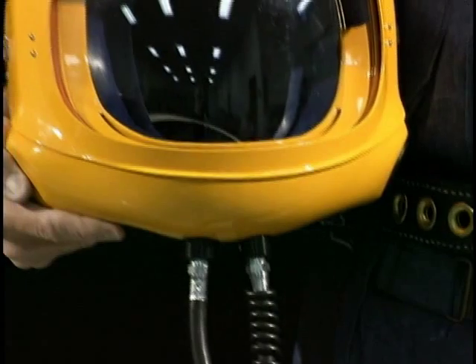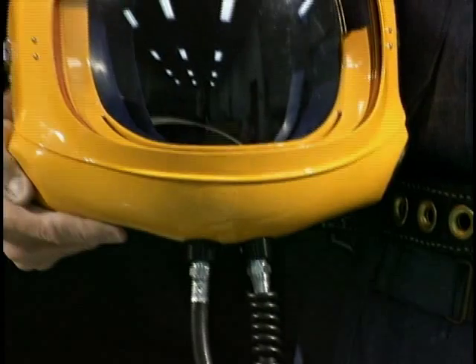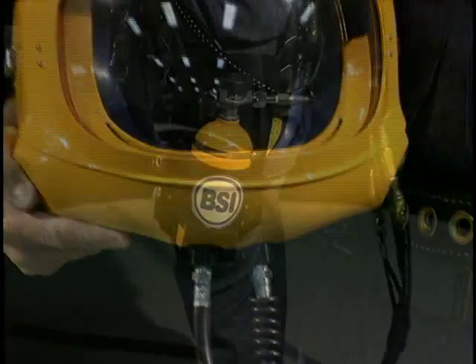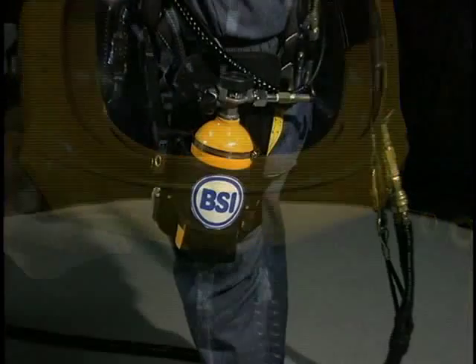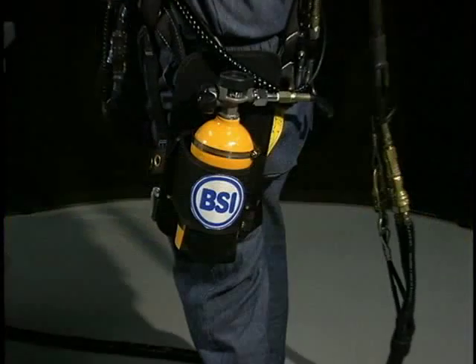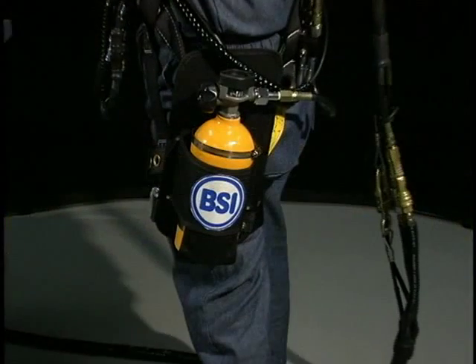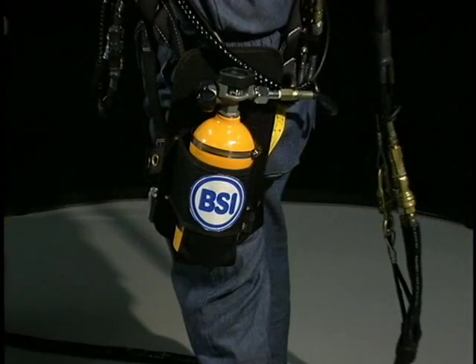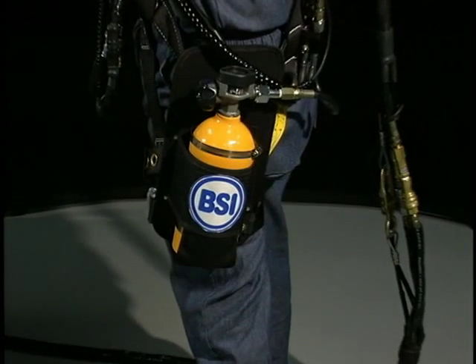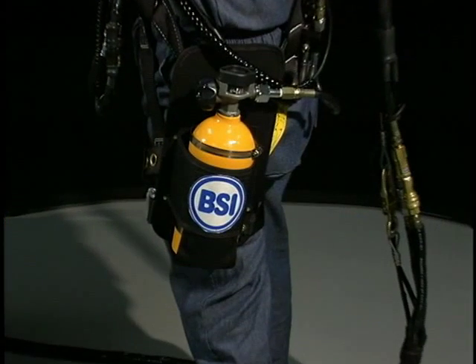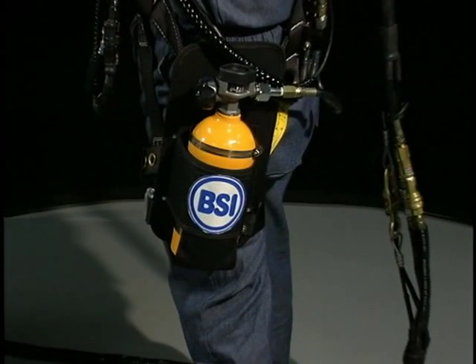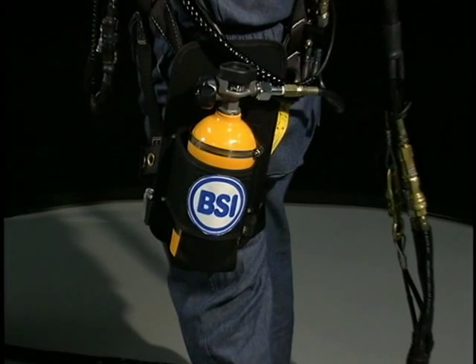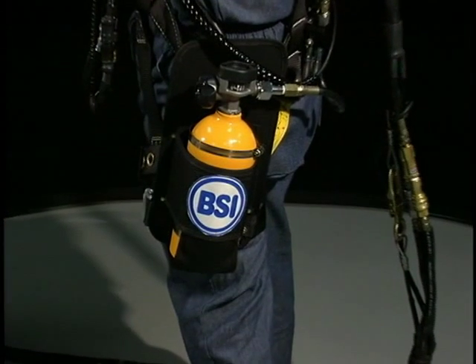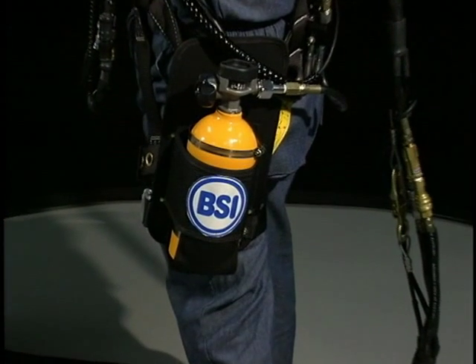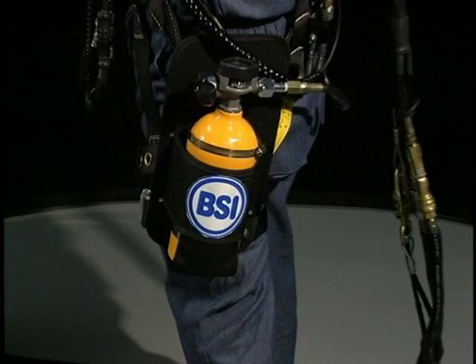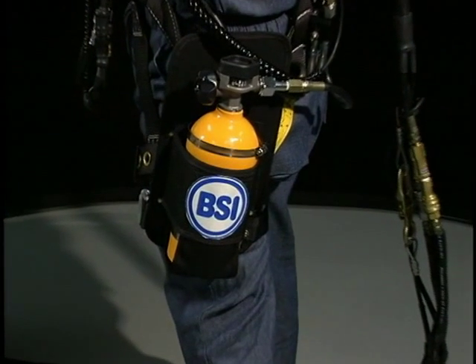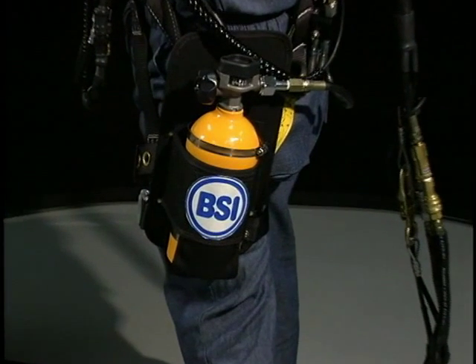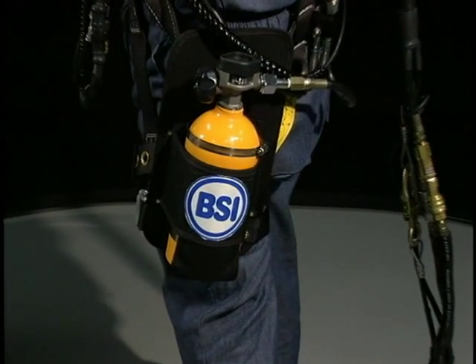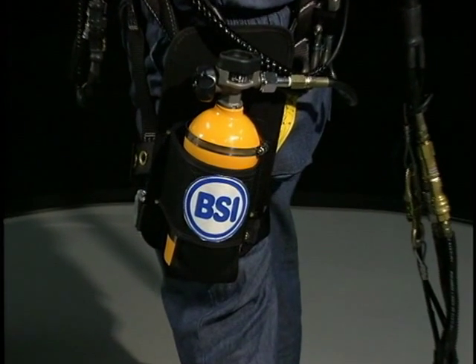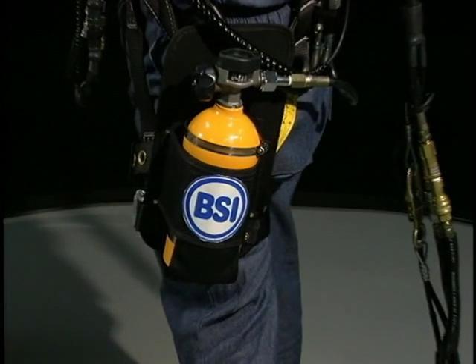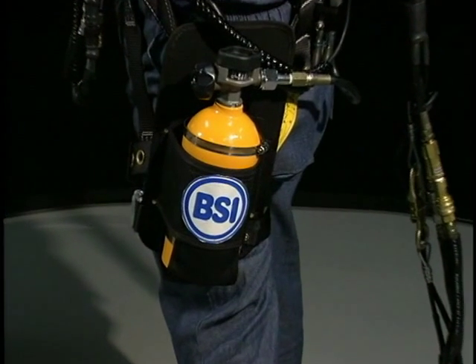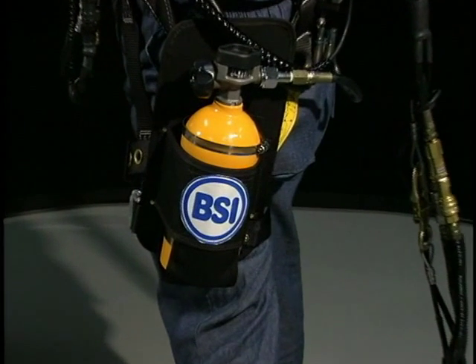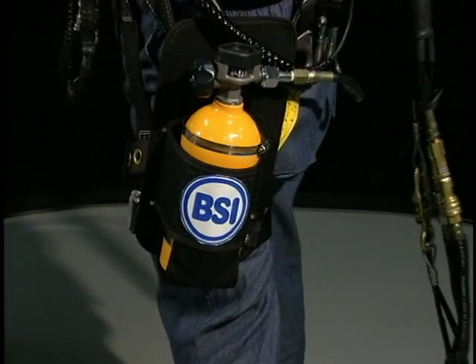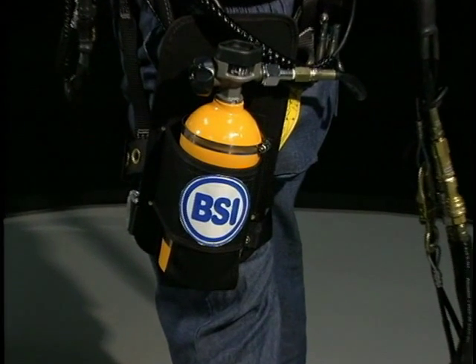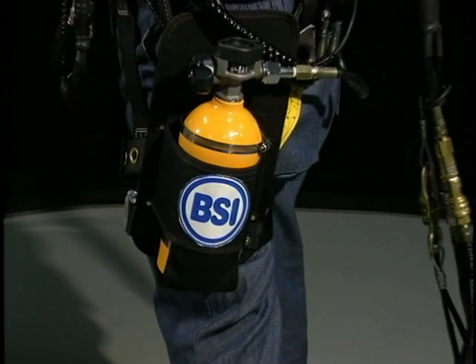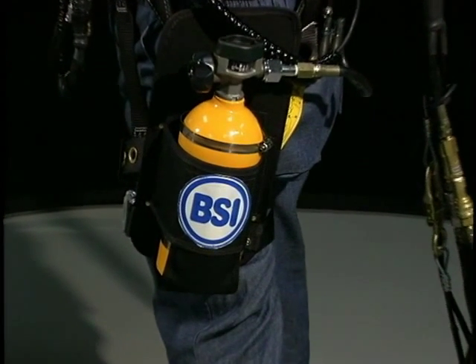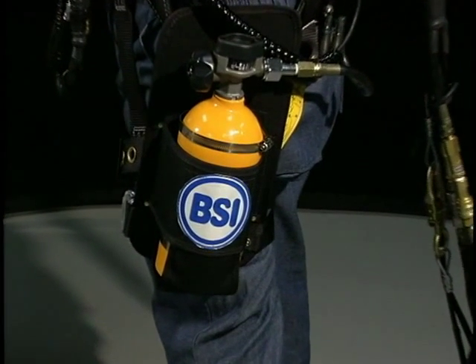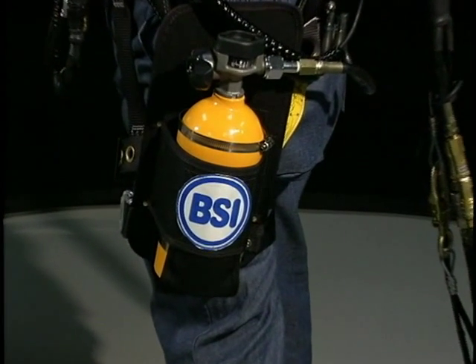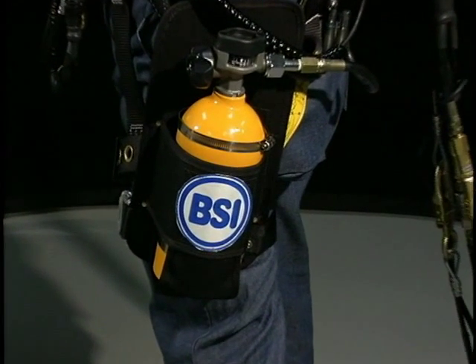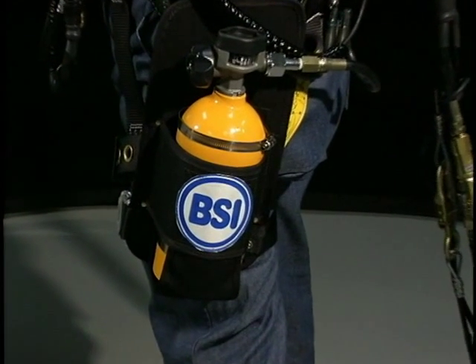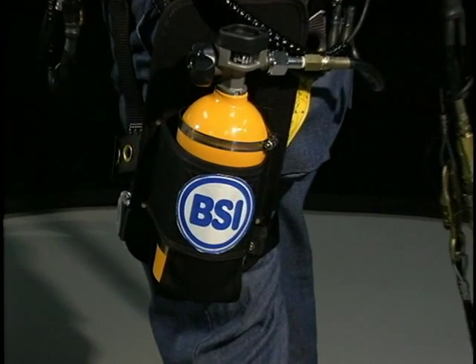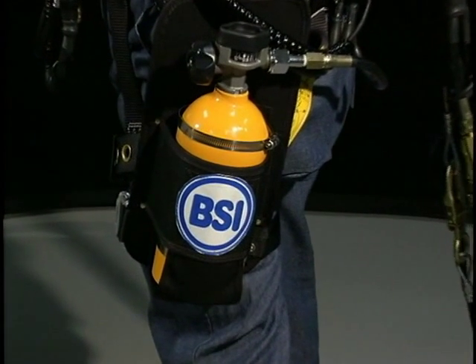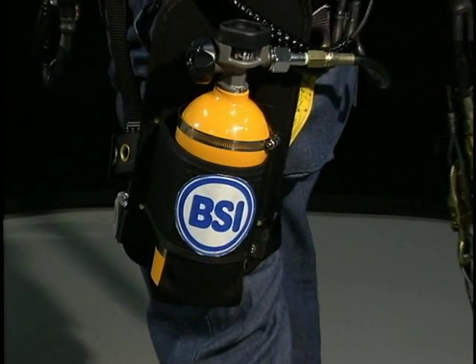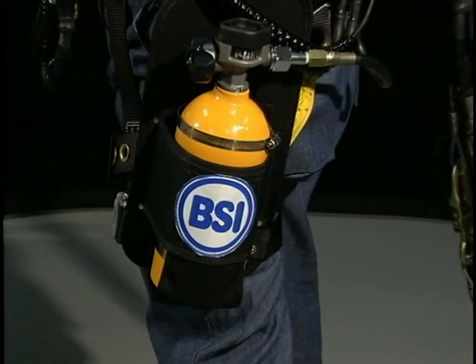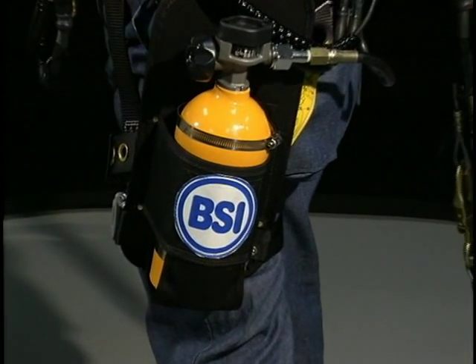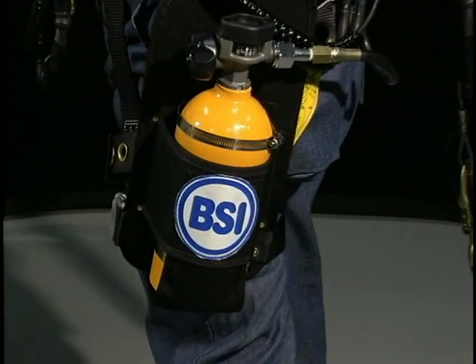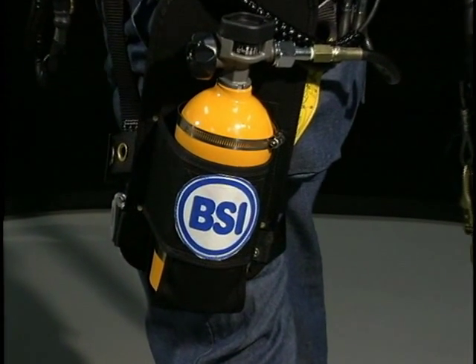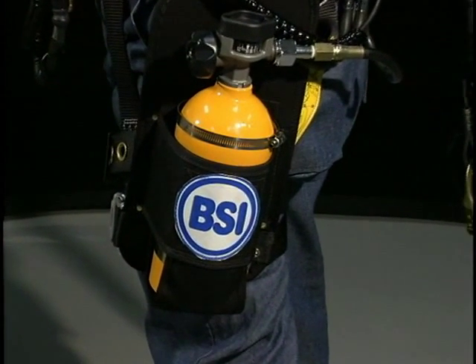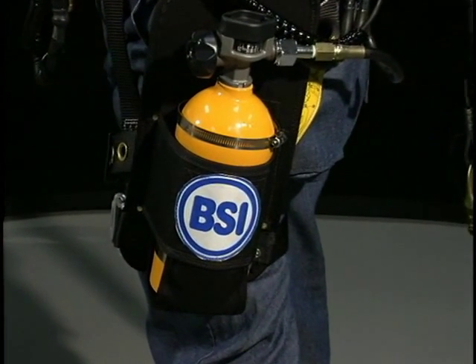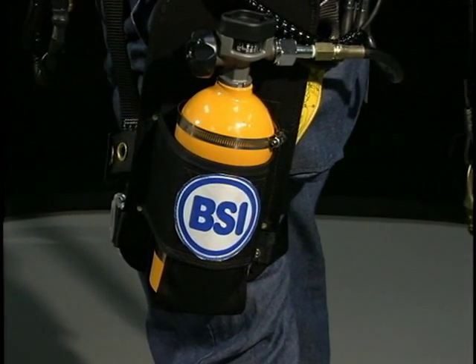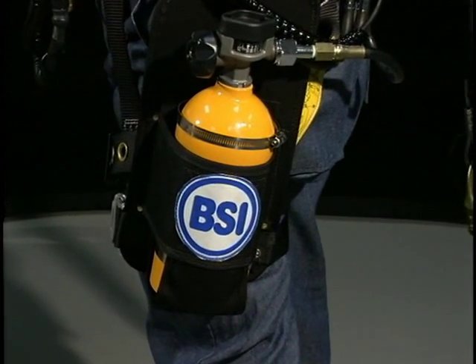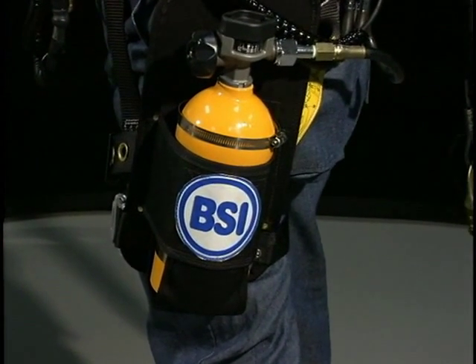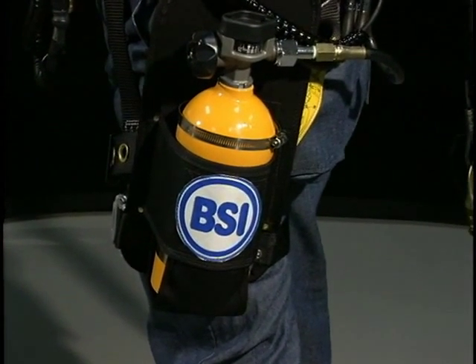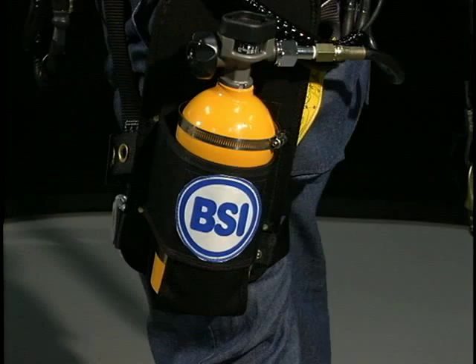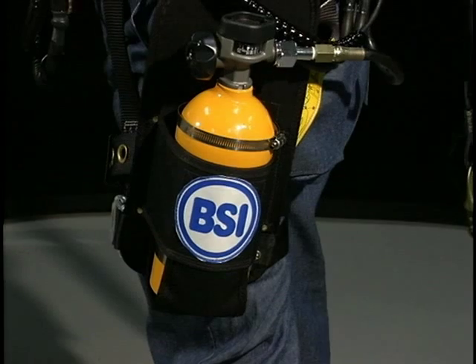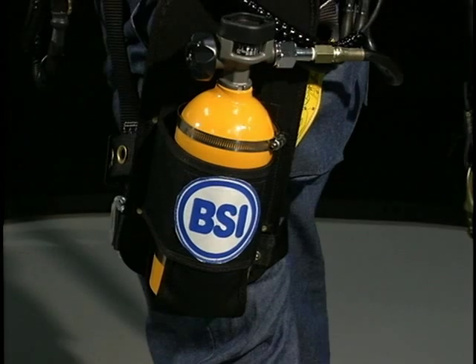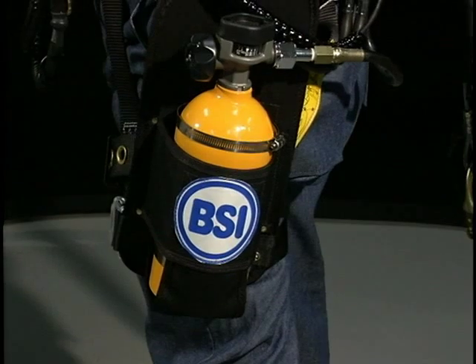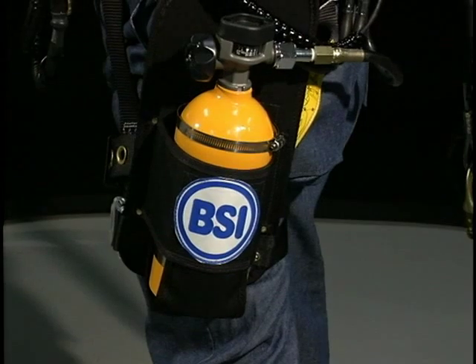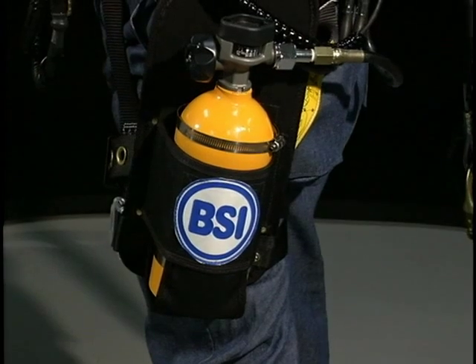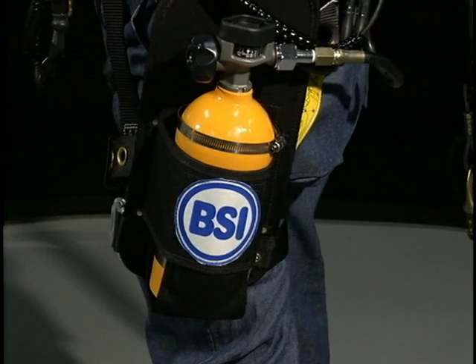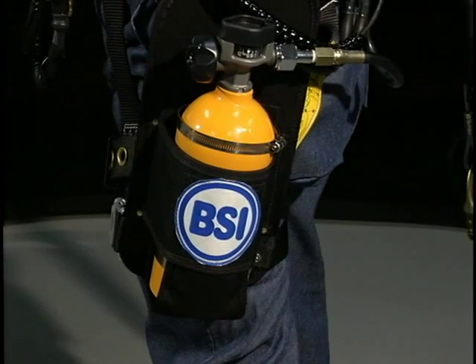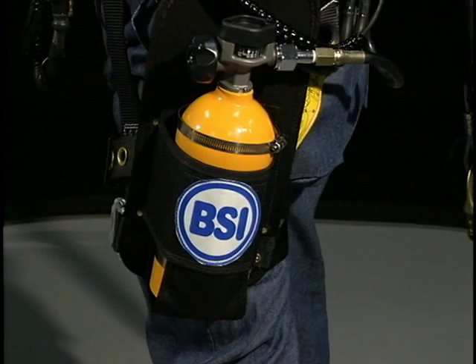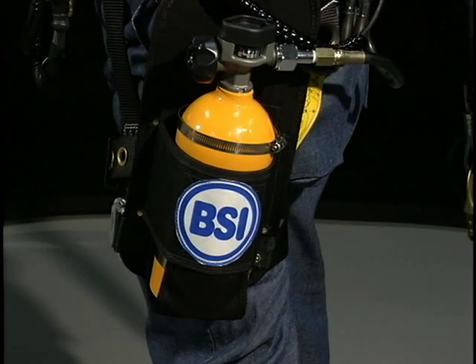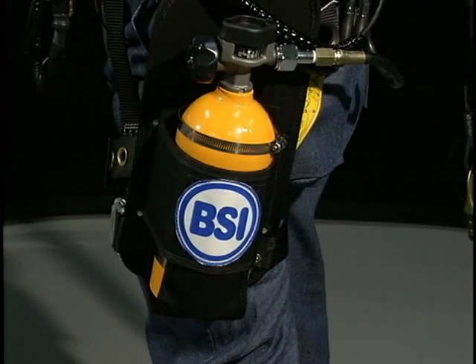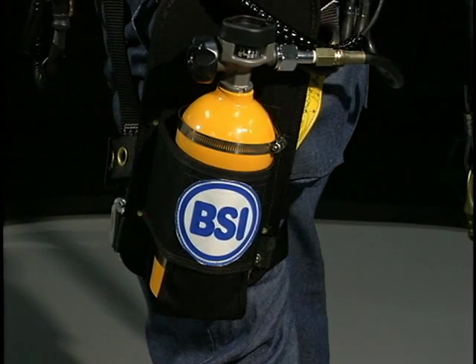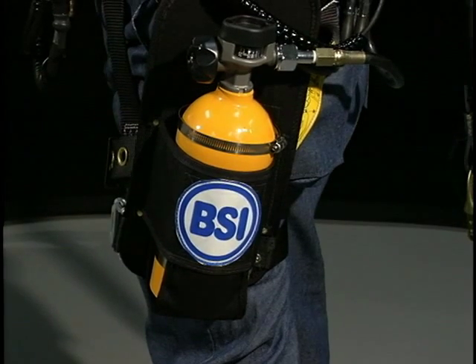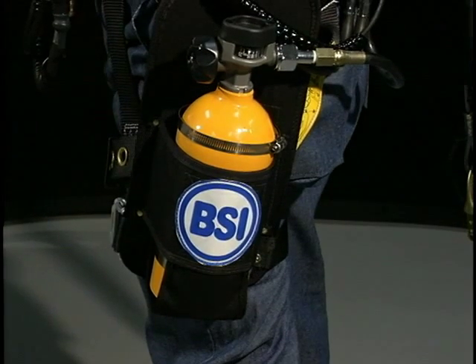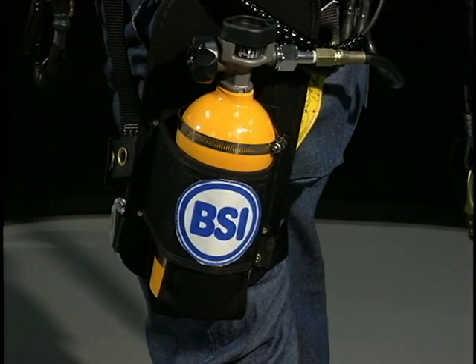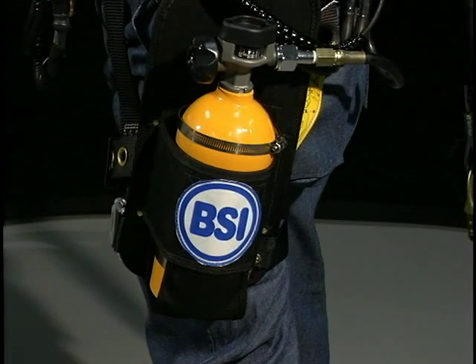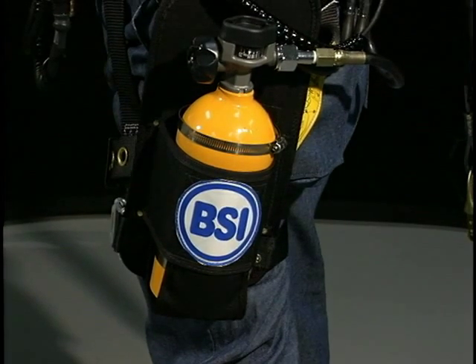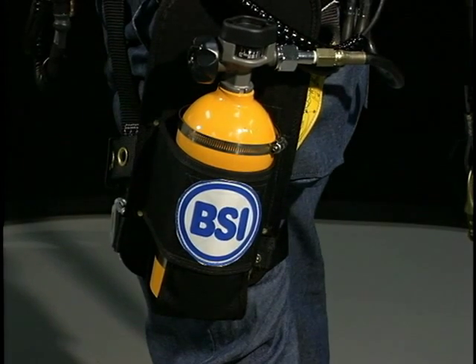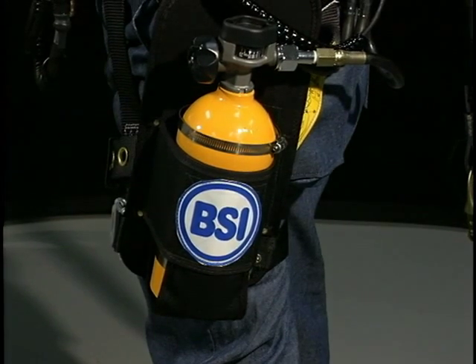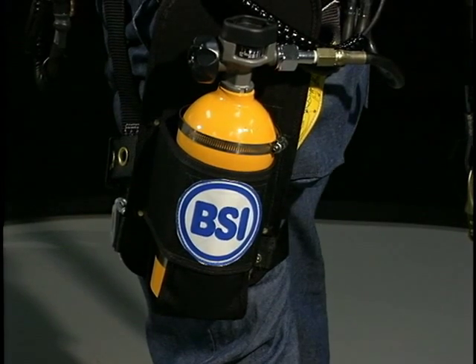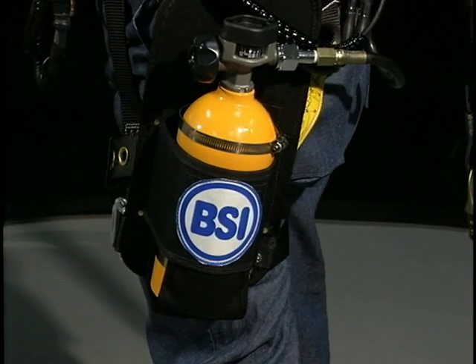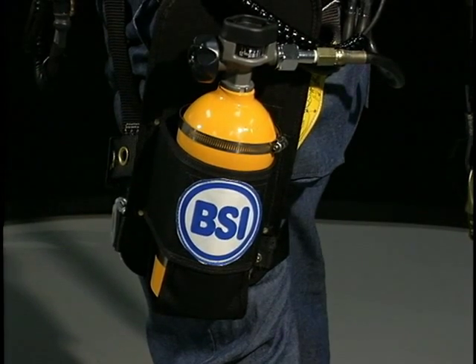The small air cylinder mounted at the side provides five minutes of self-contained breathing air for emergency egress.